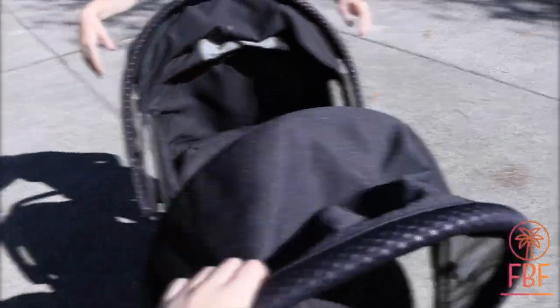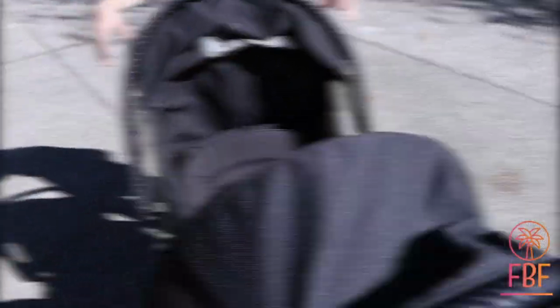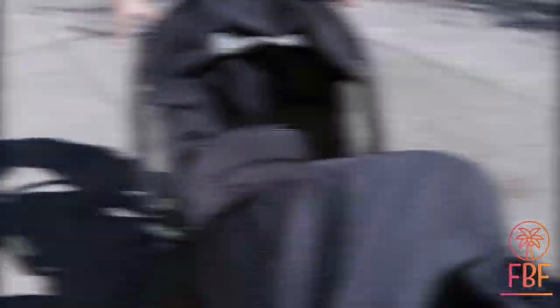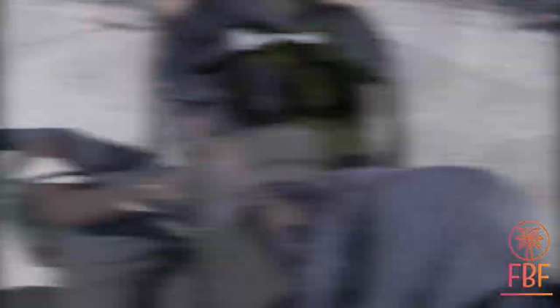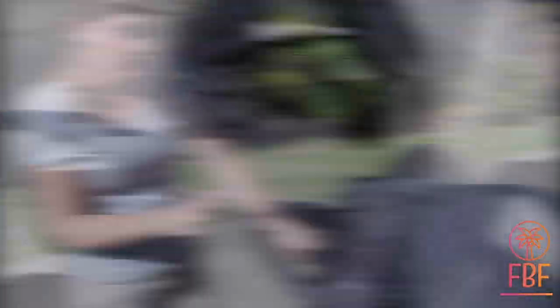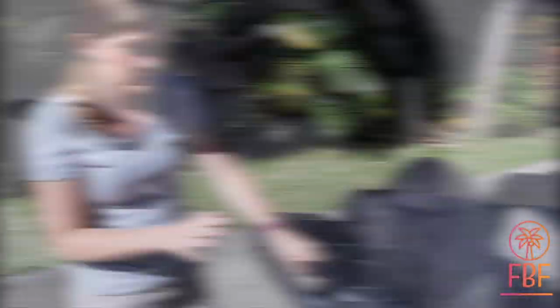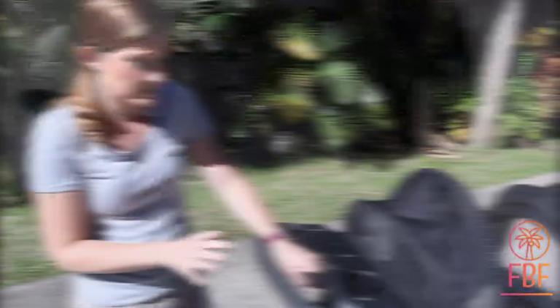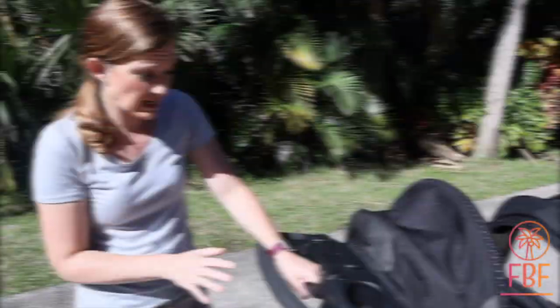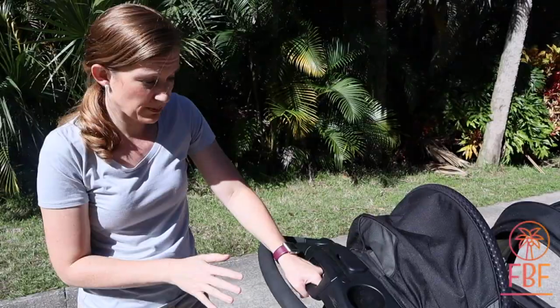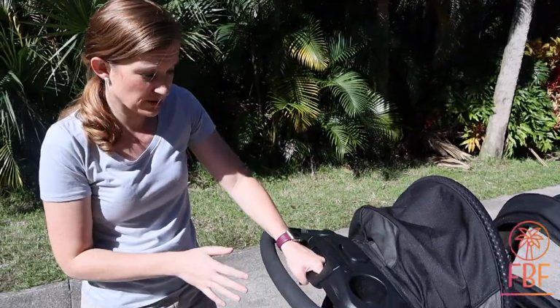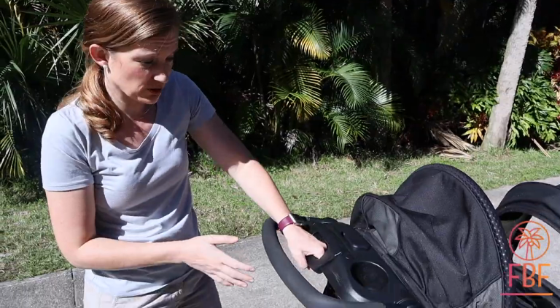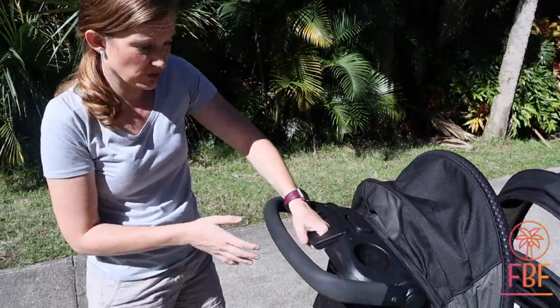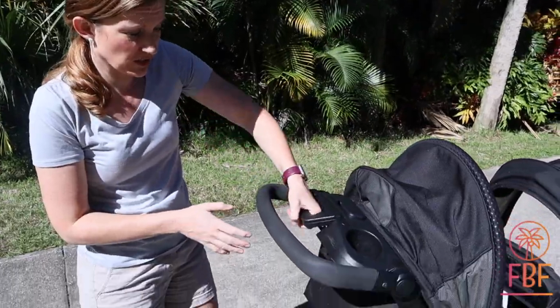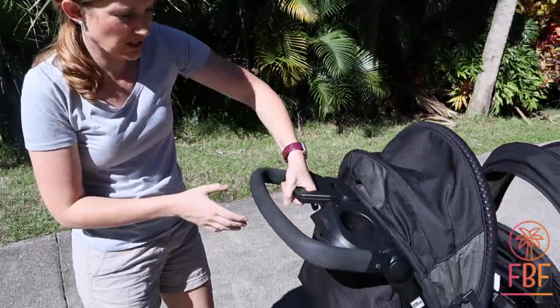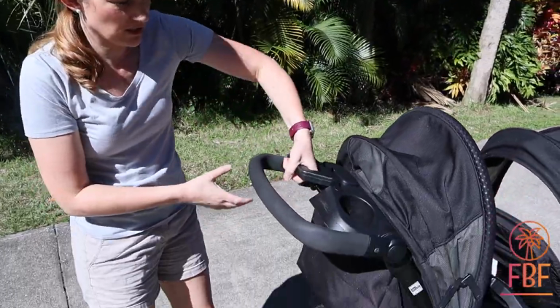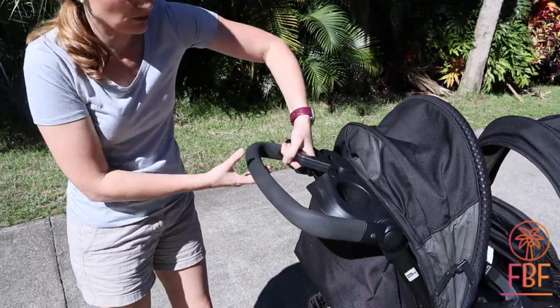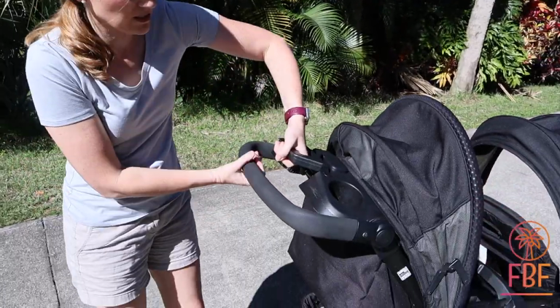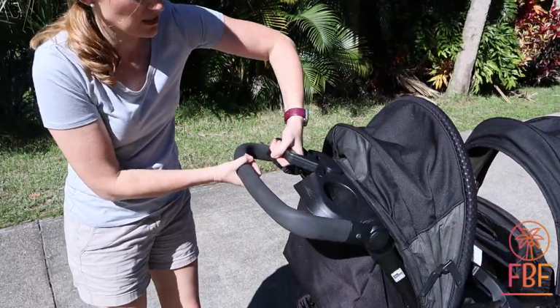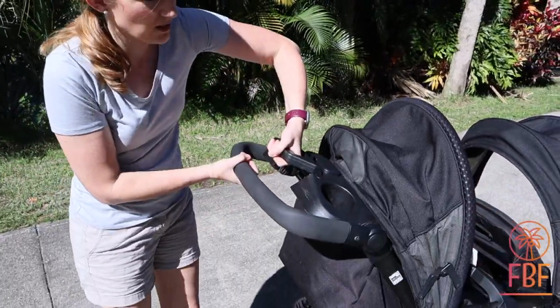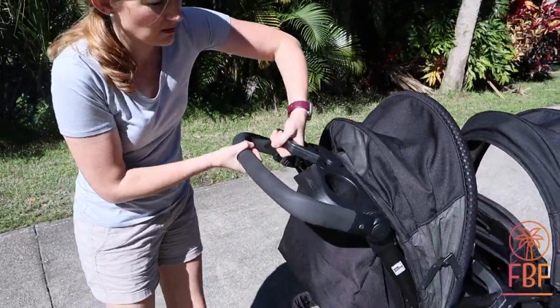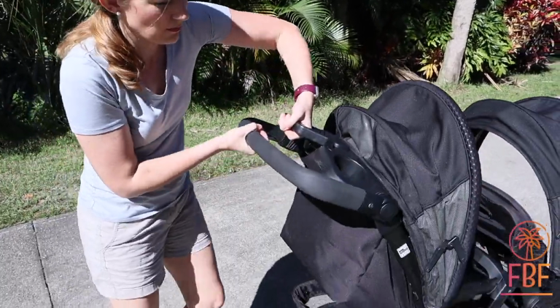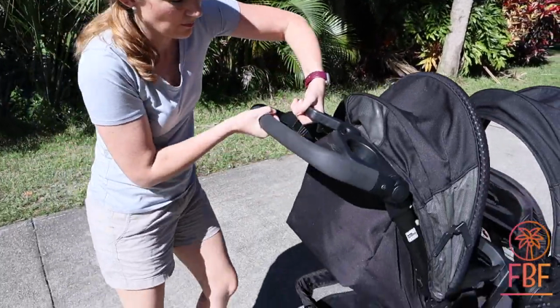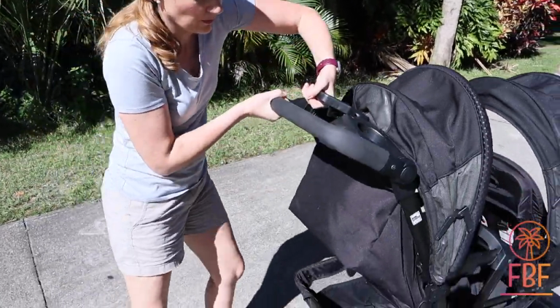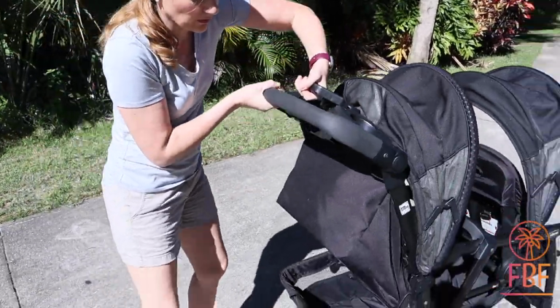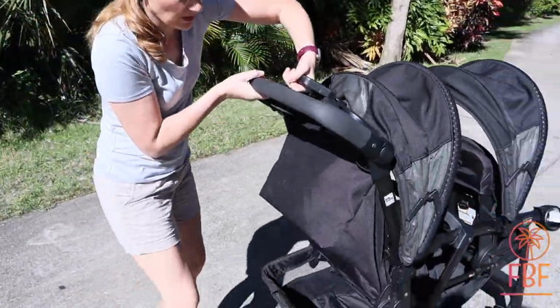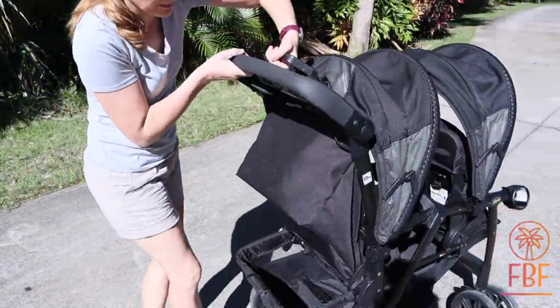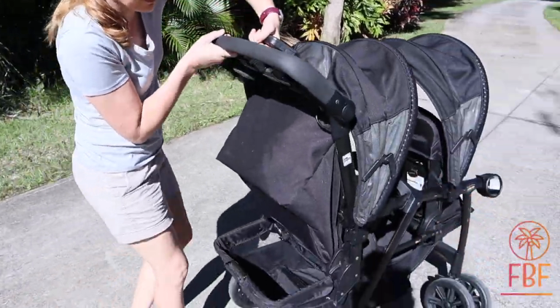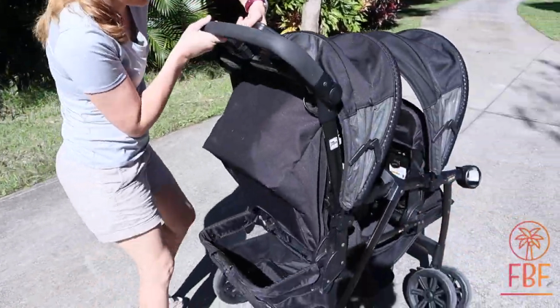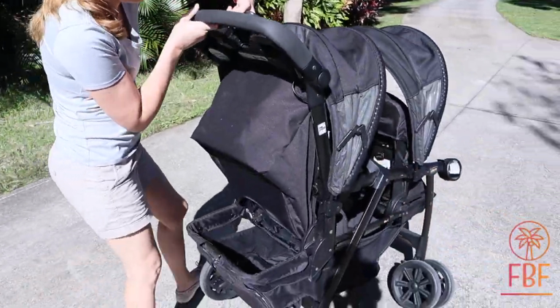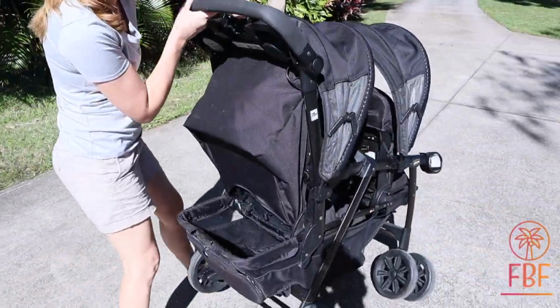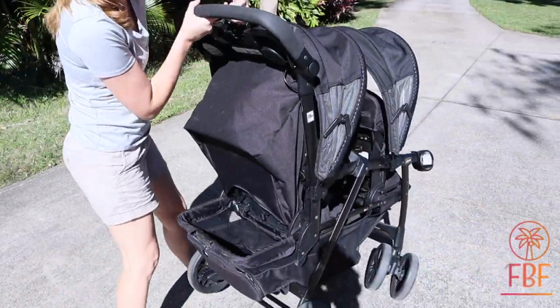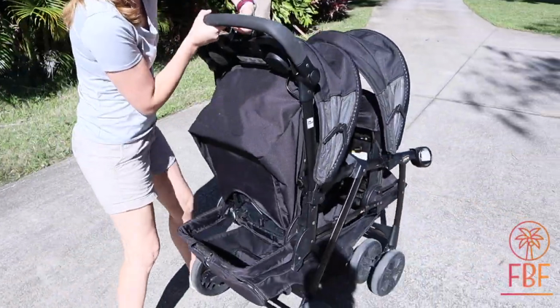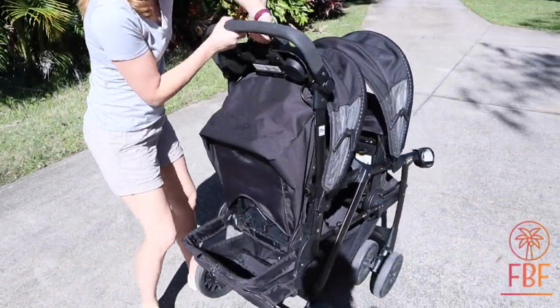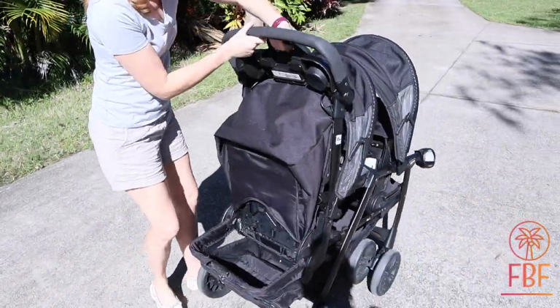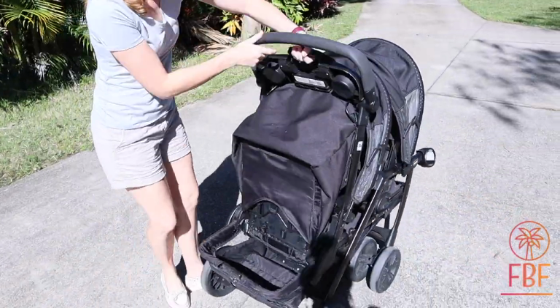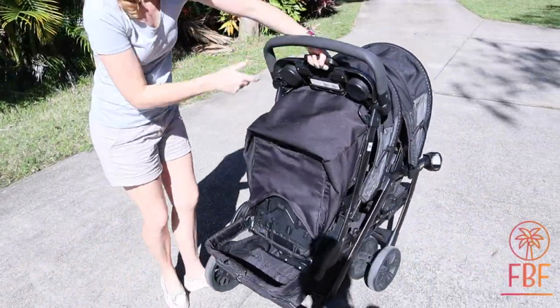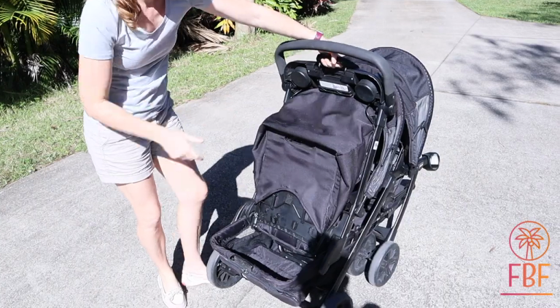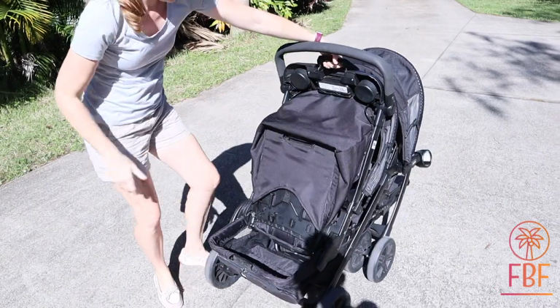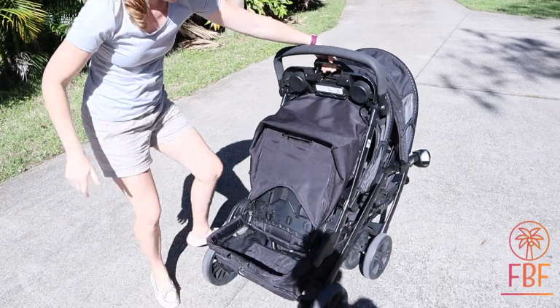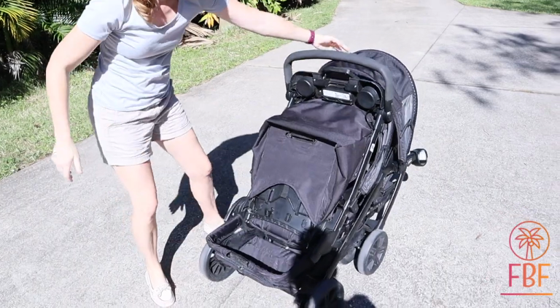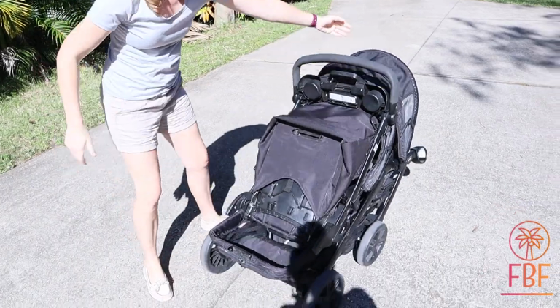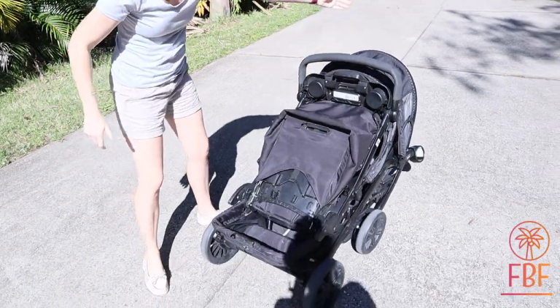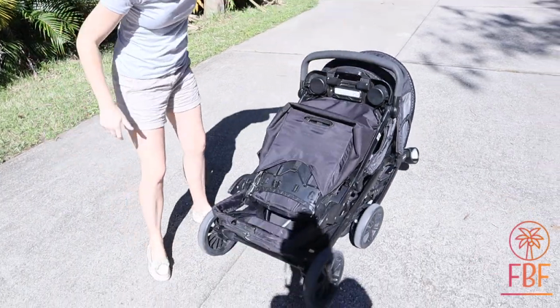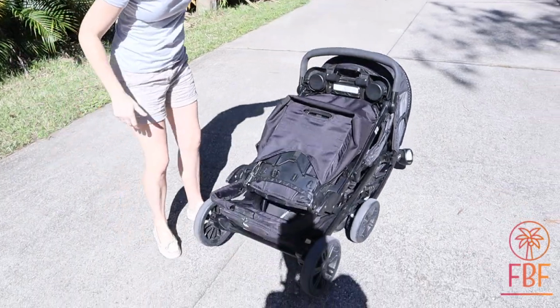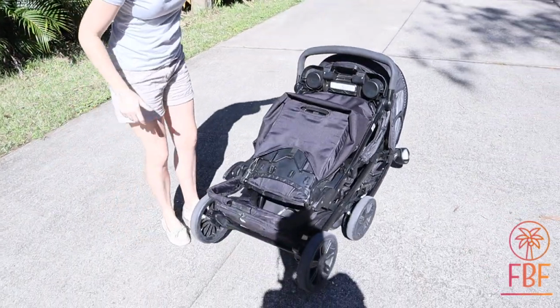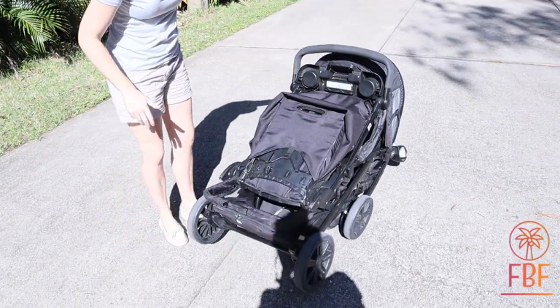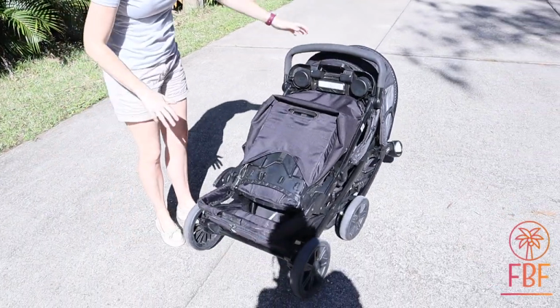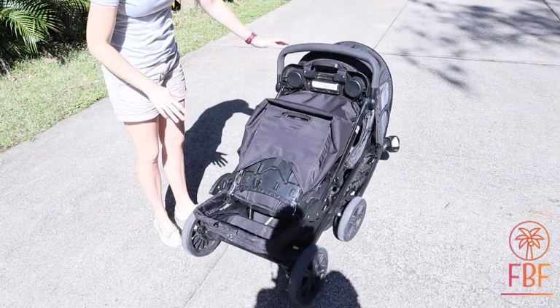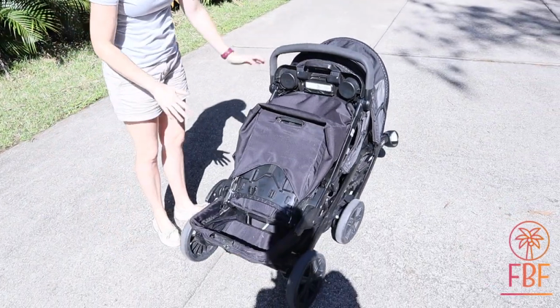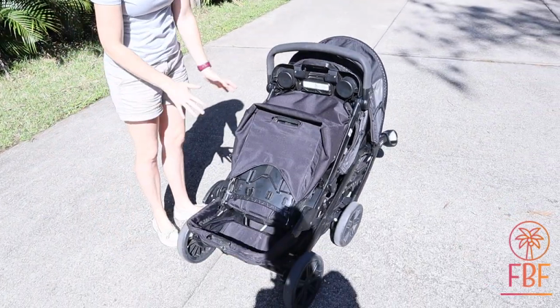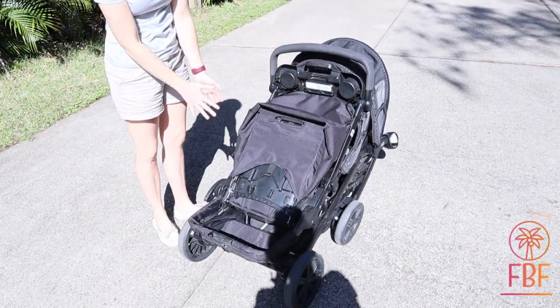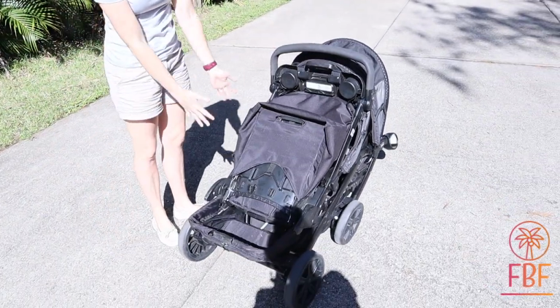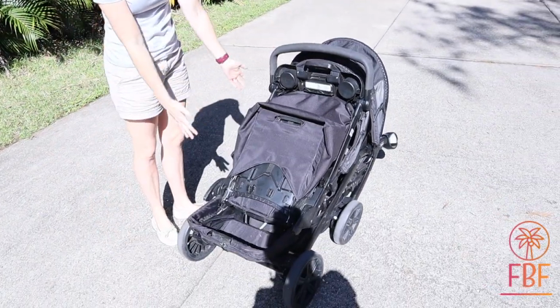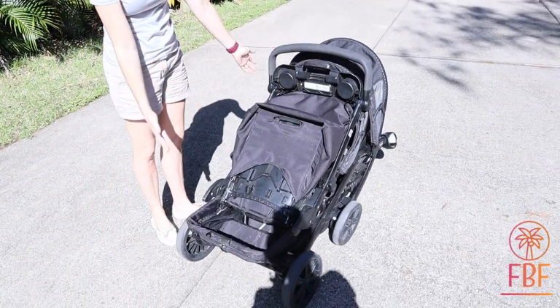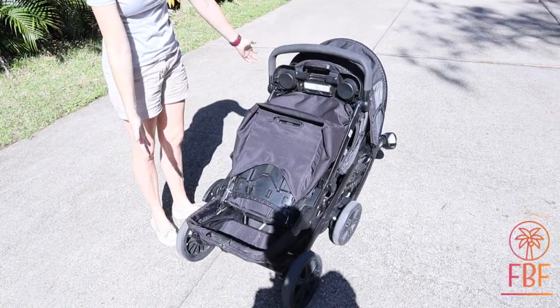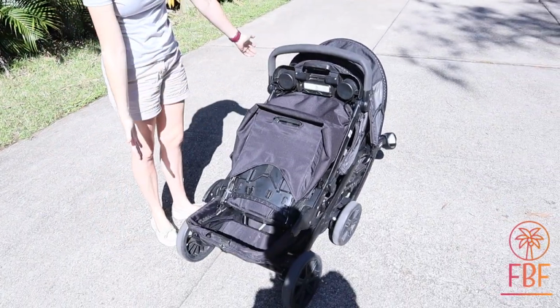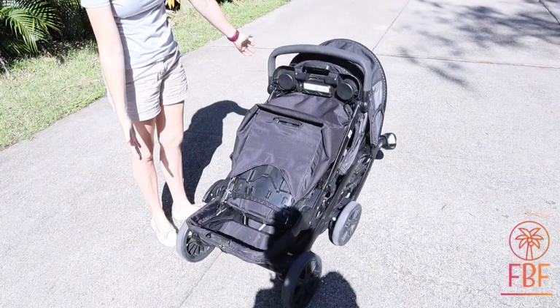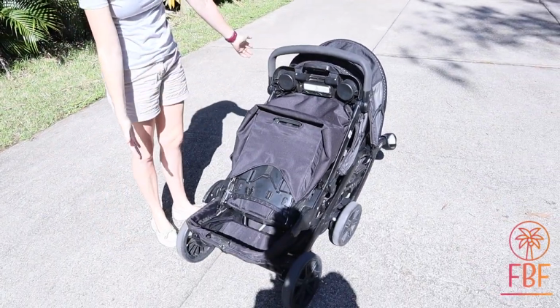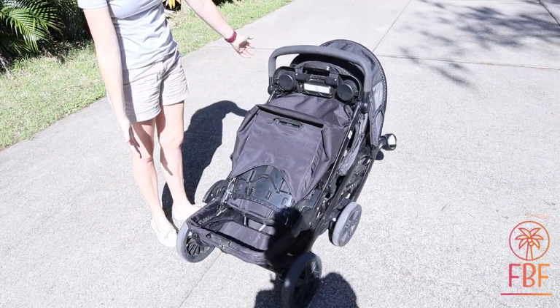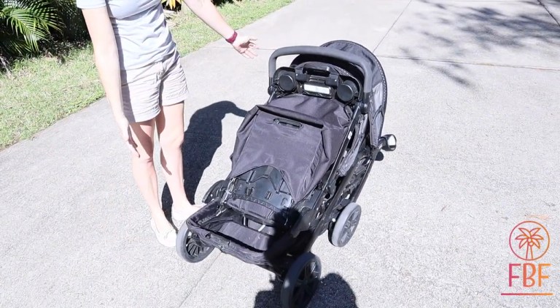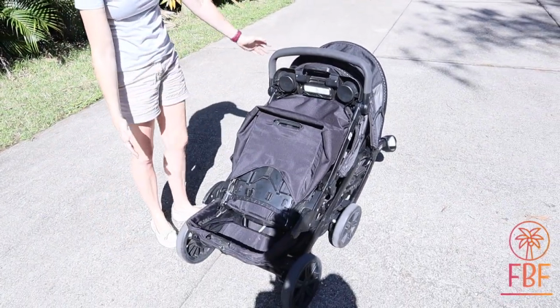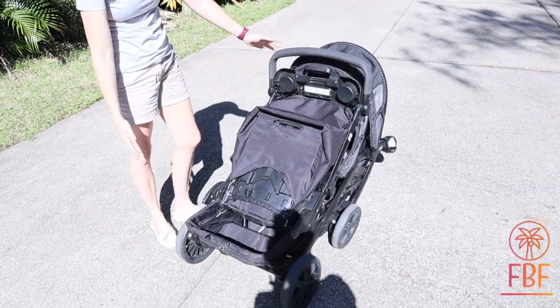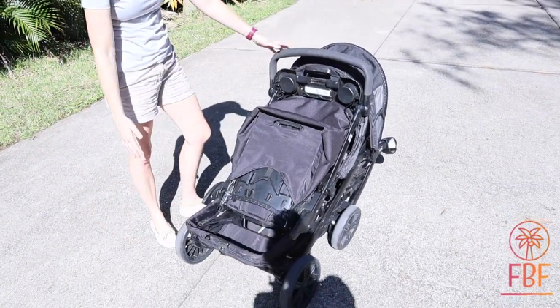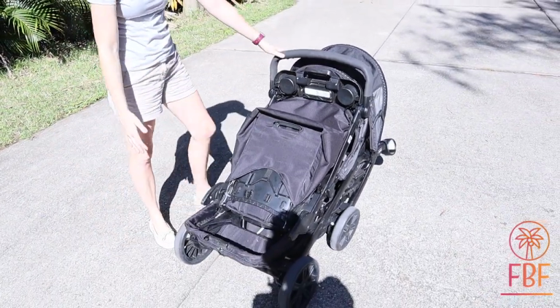One-hand snap, which is really nice. Squeeze here, pull up, and it is down — and that's how it folds up.